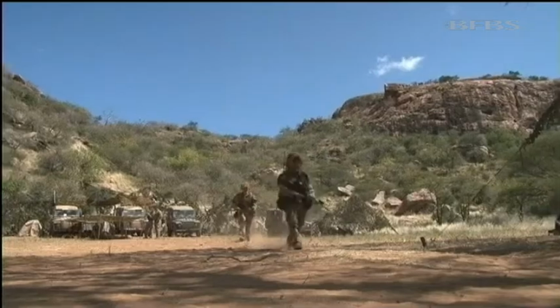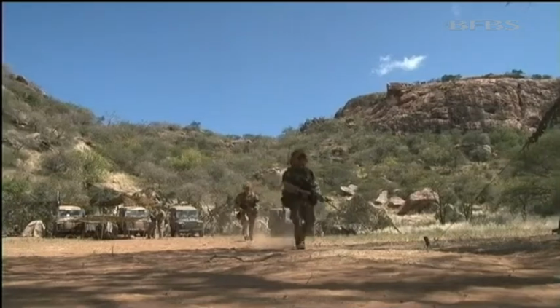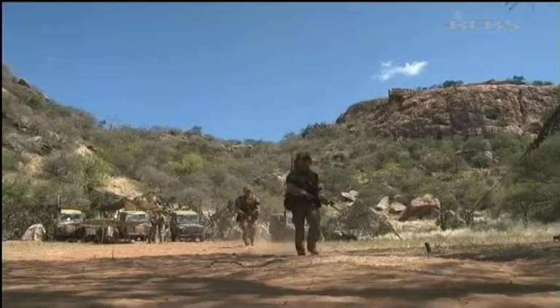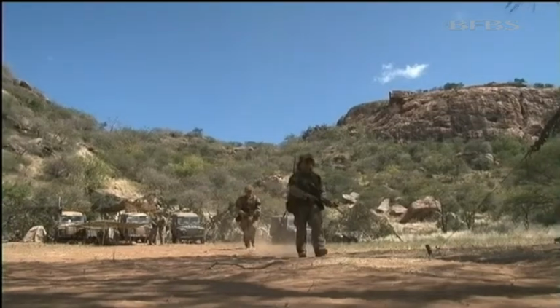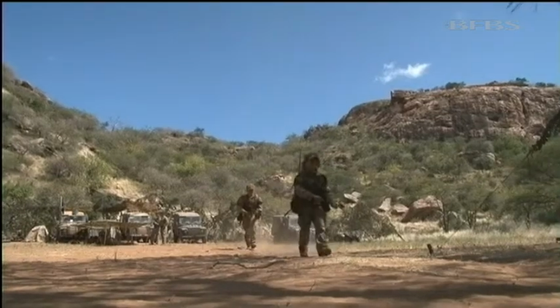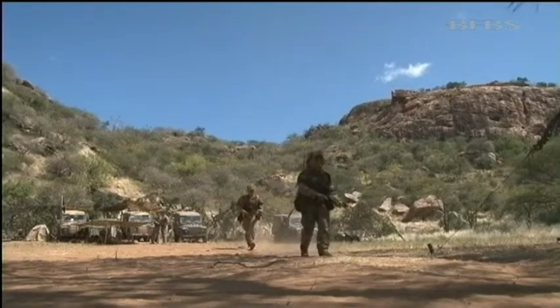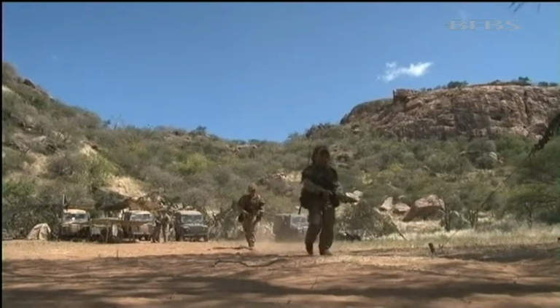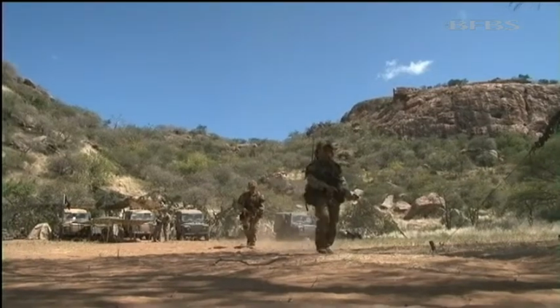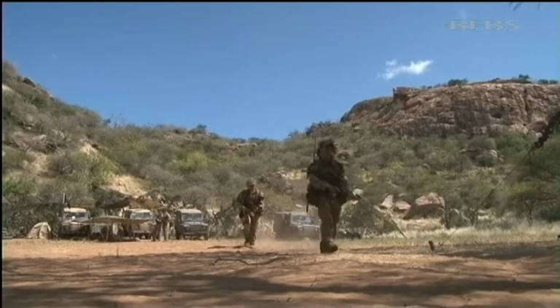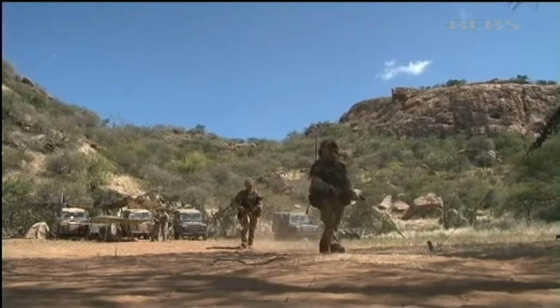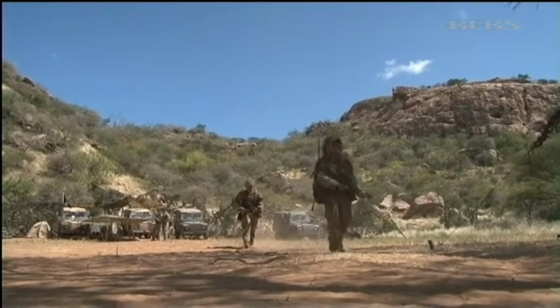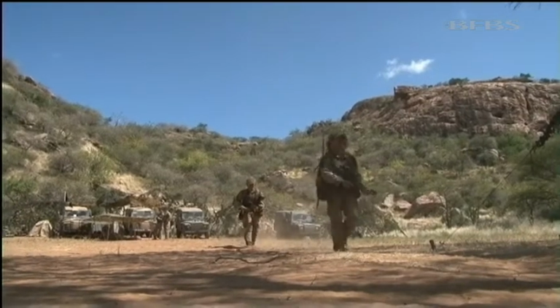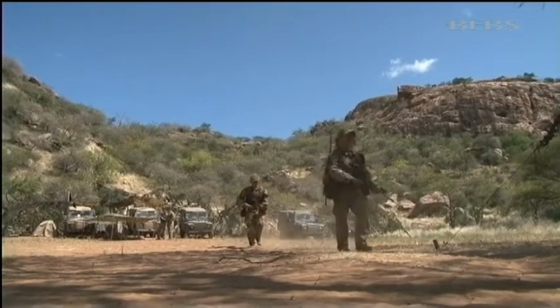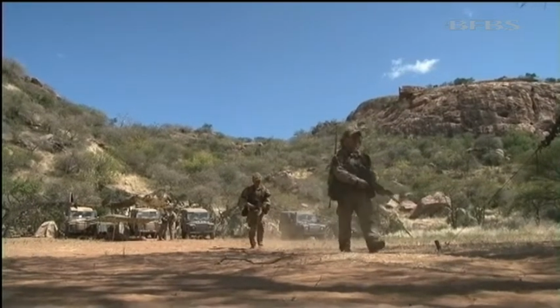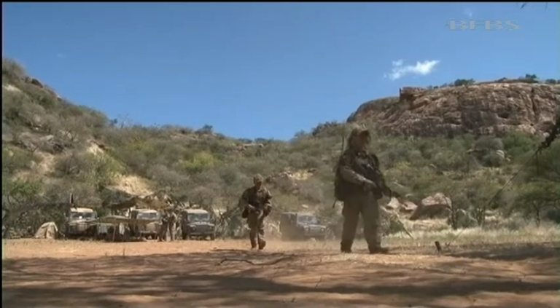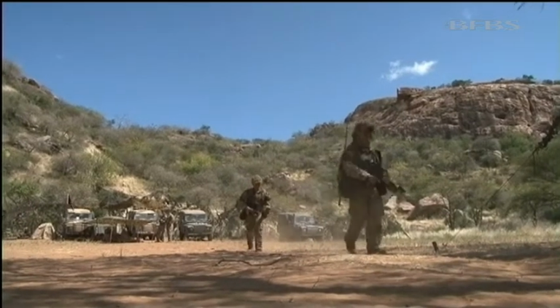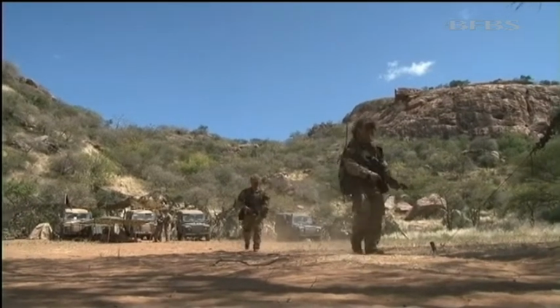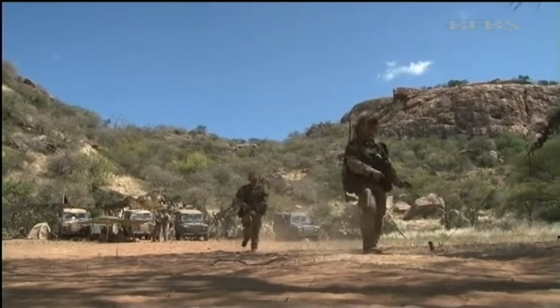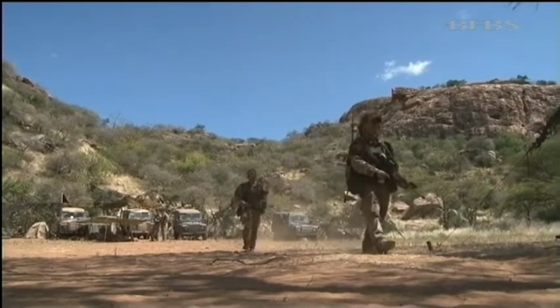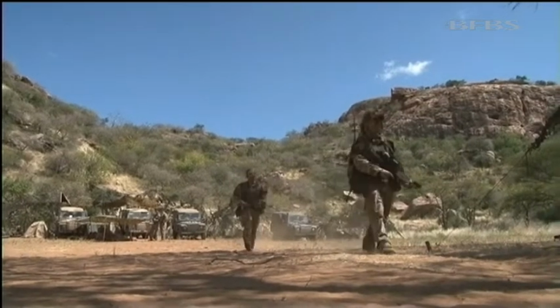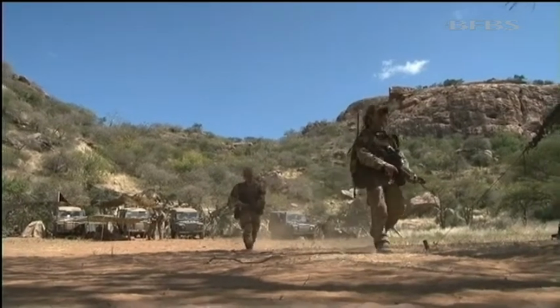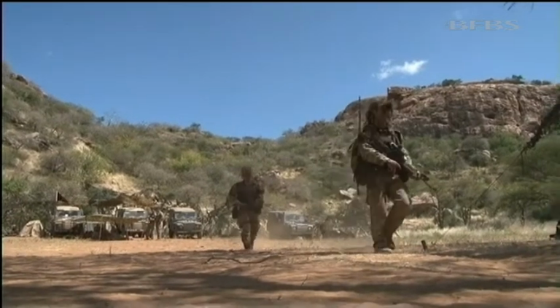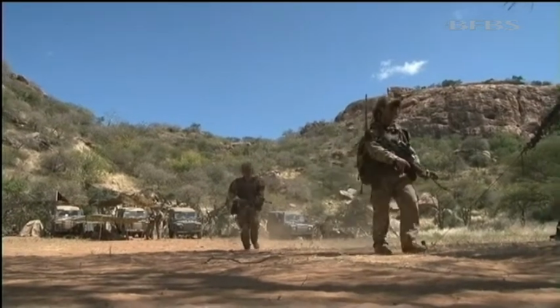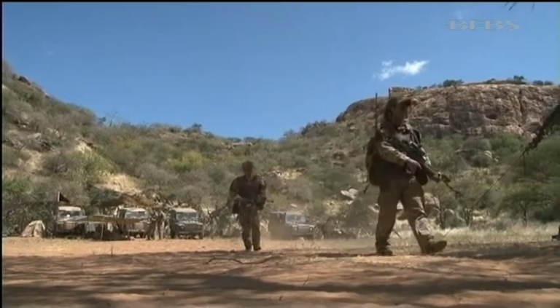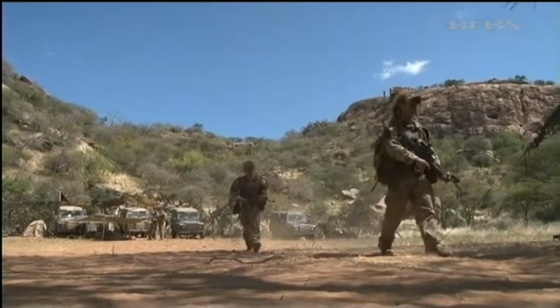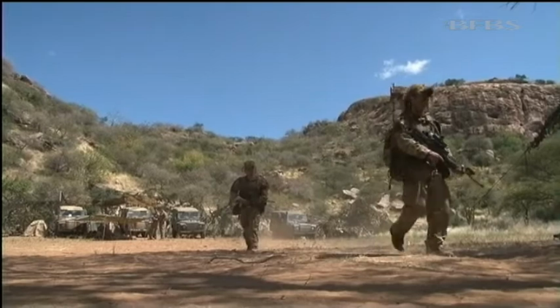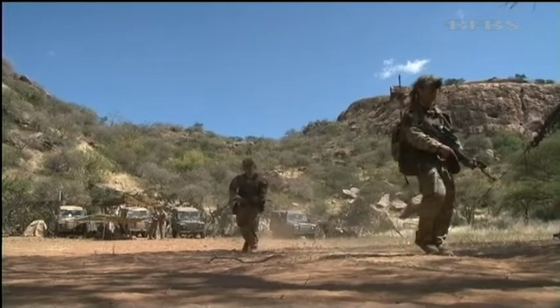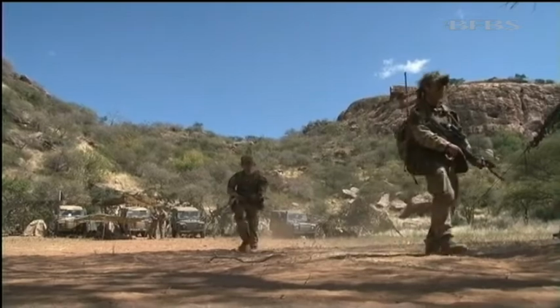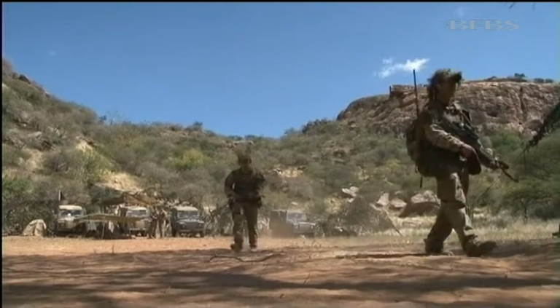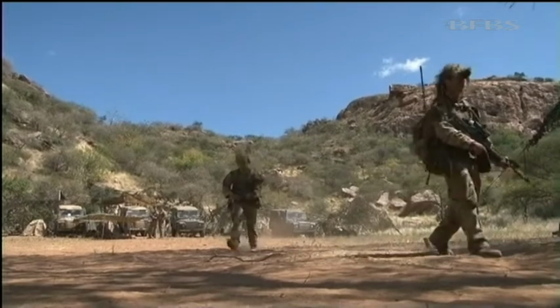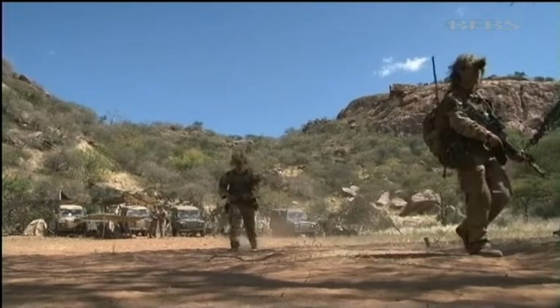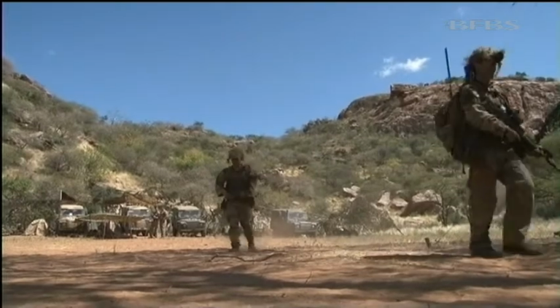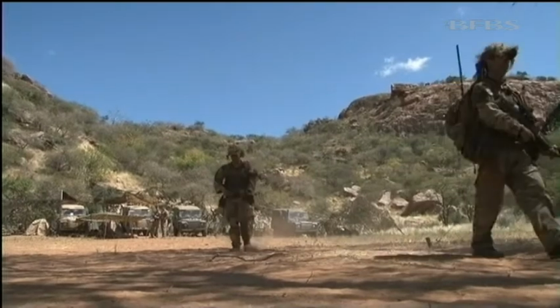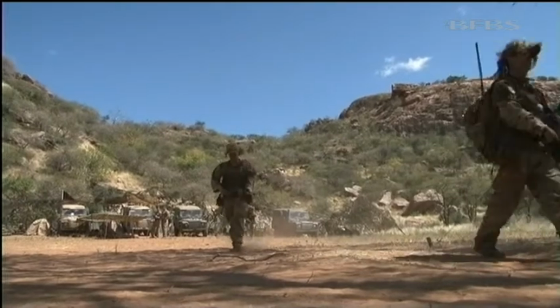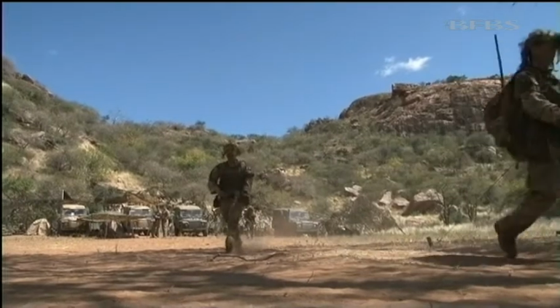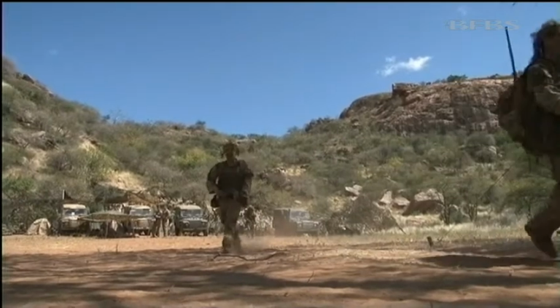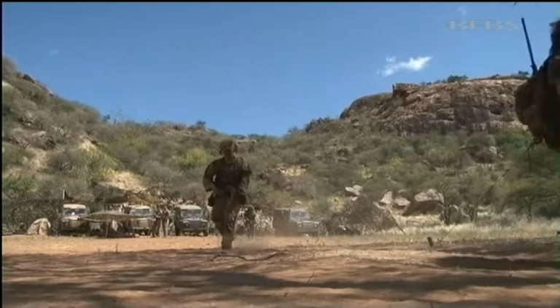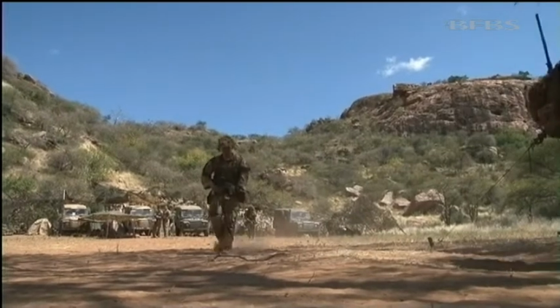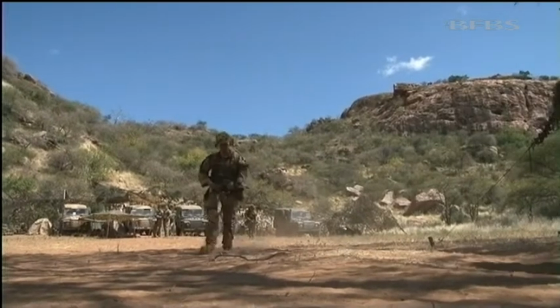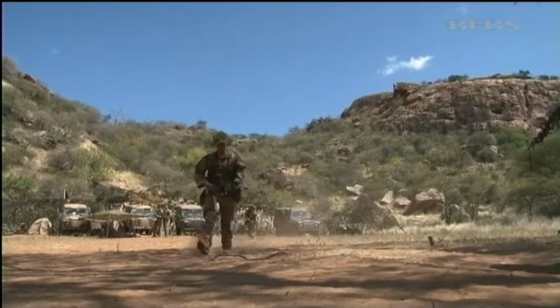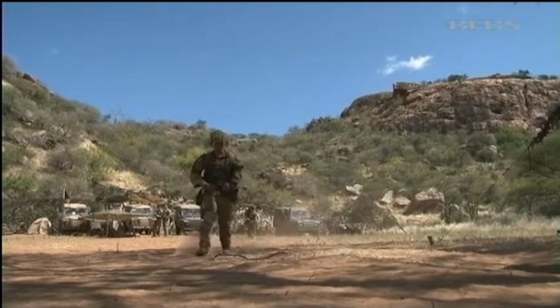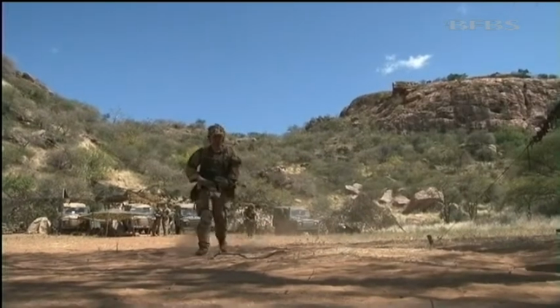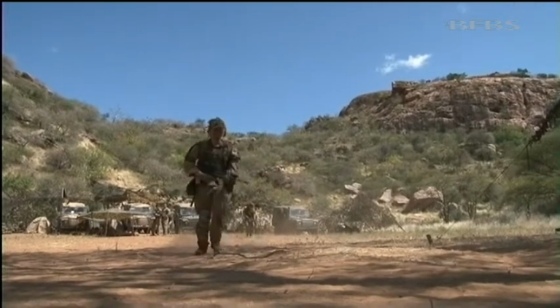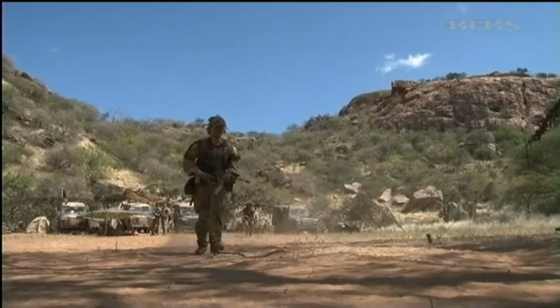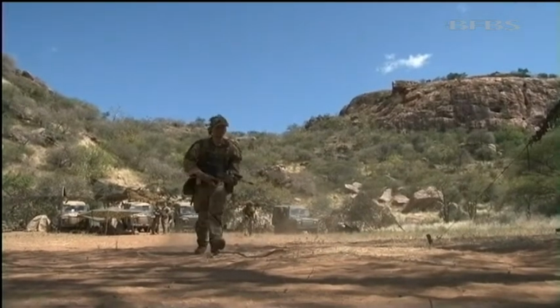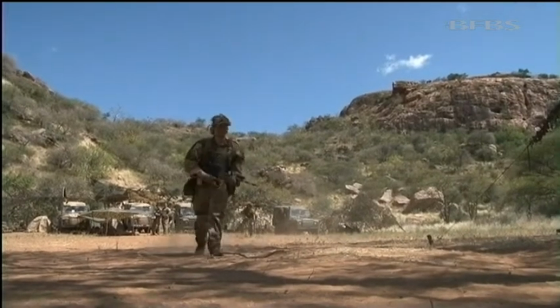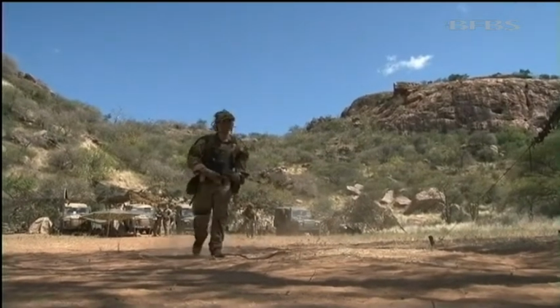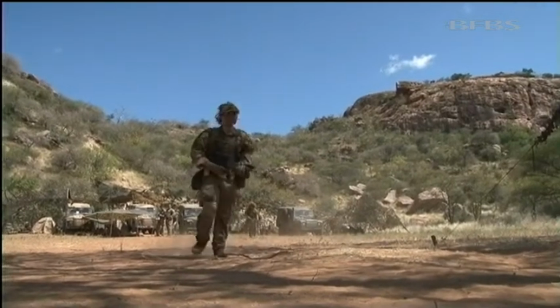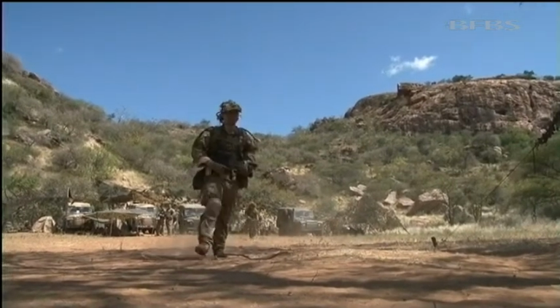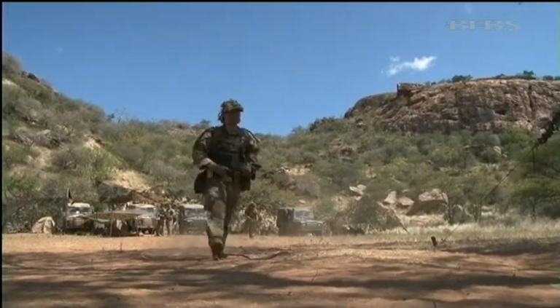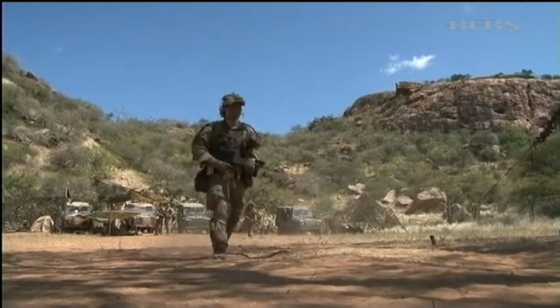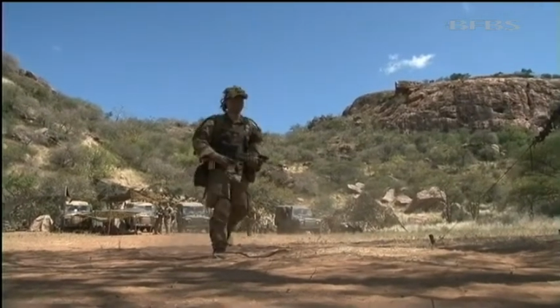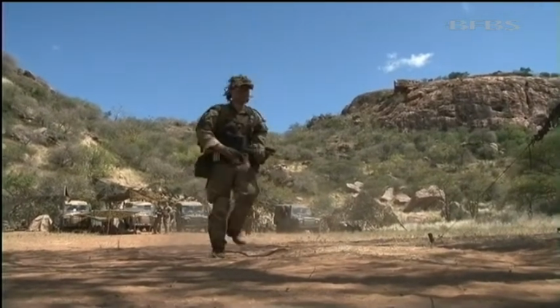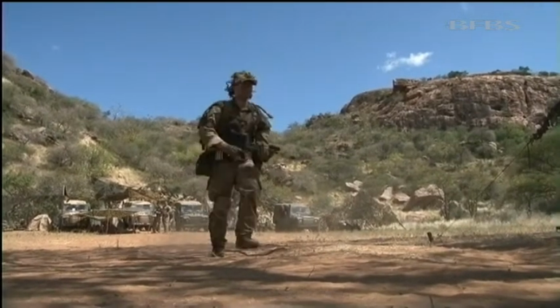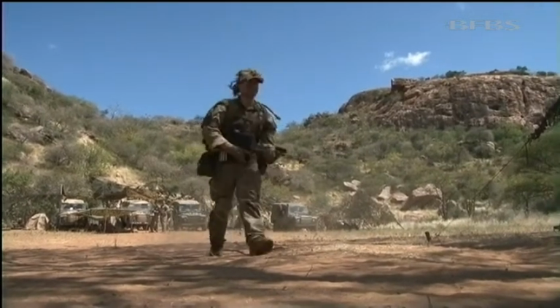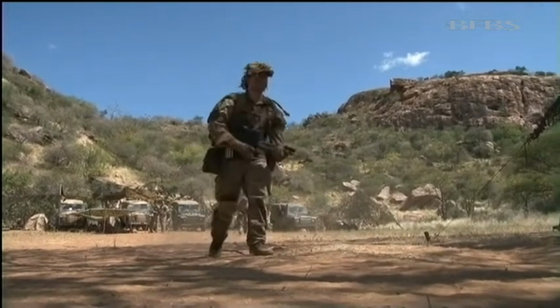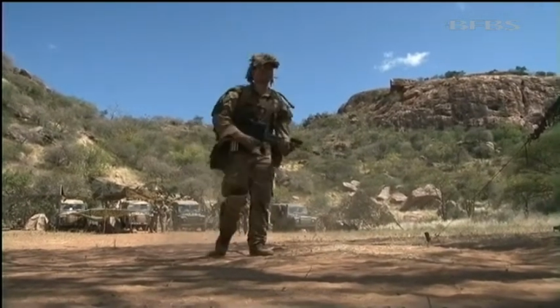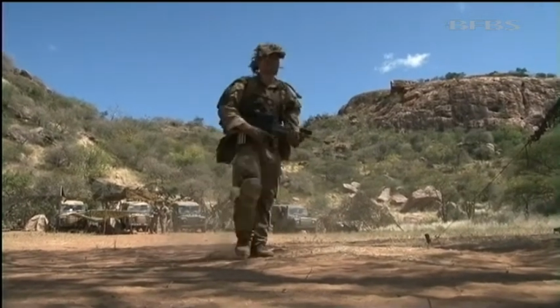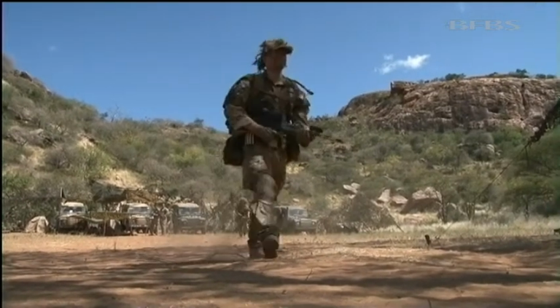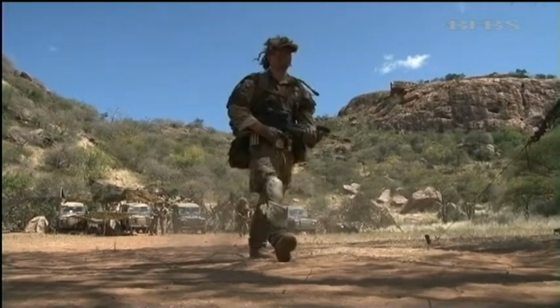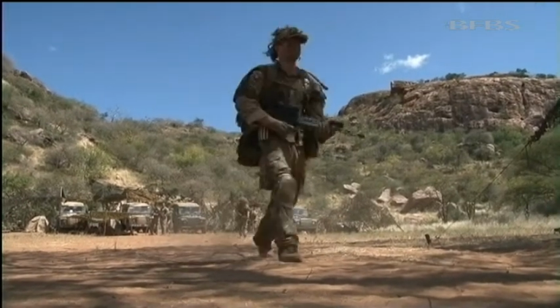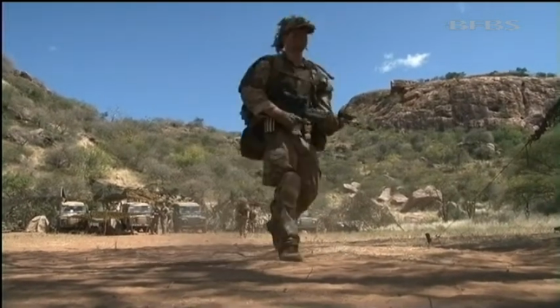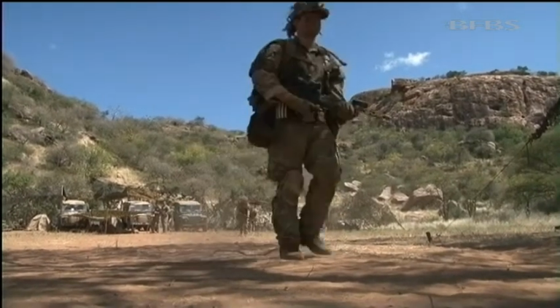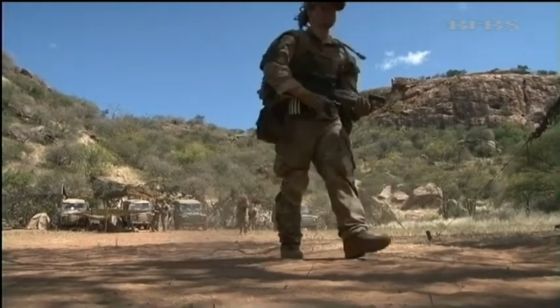Wherever they may go next, Askari Thunder will mean the battalion are ready. Ali Gibson, Forces News, Kenya.